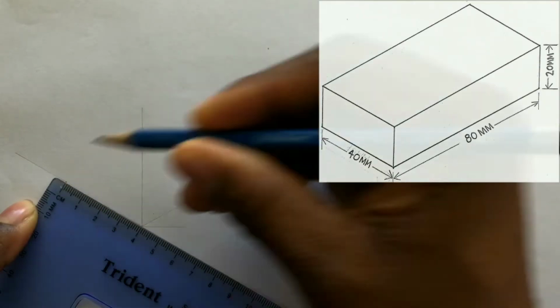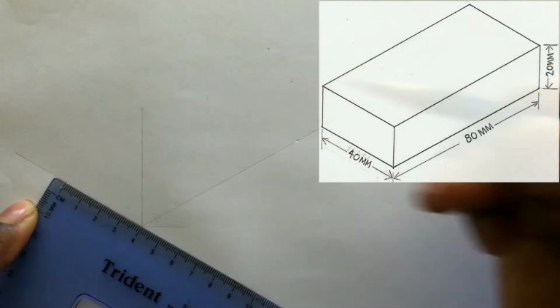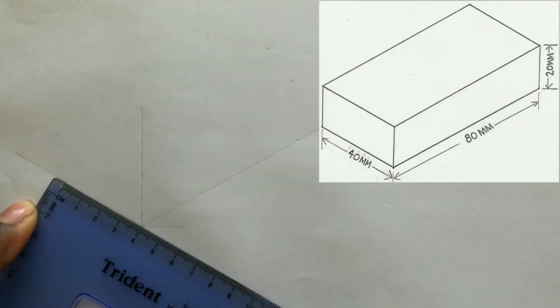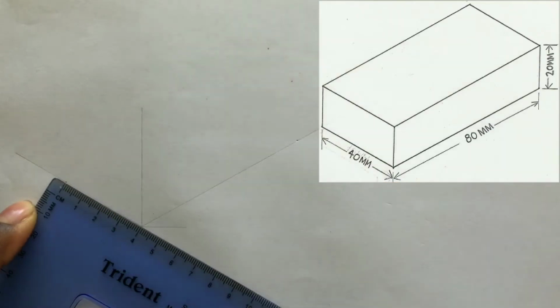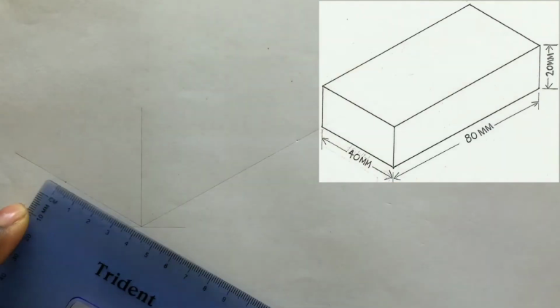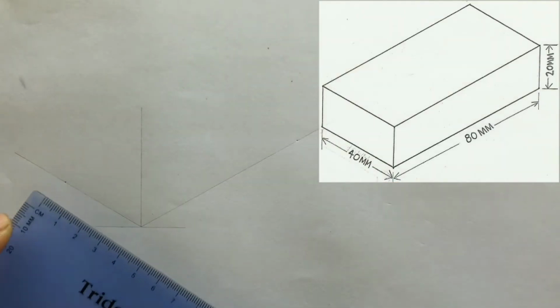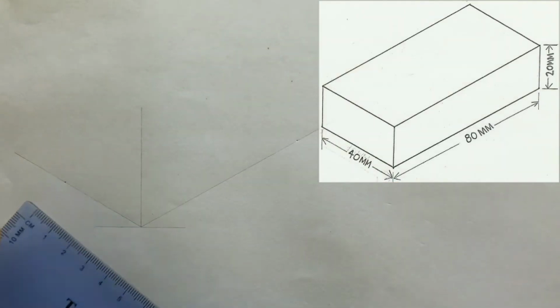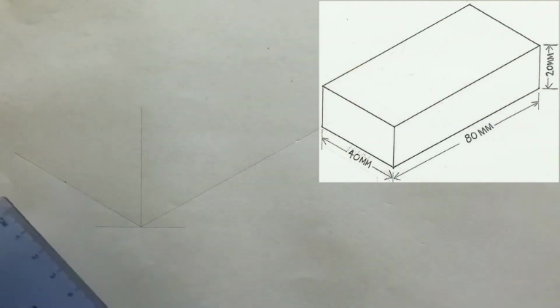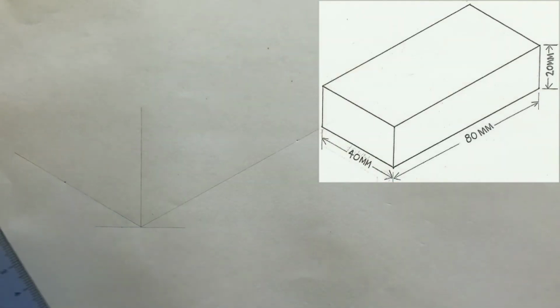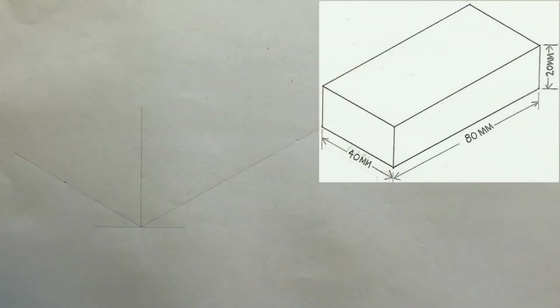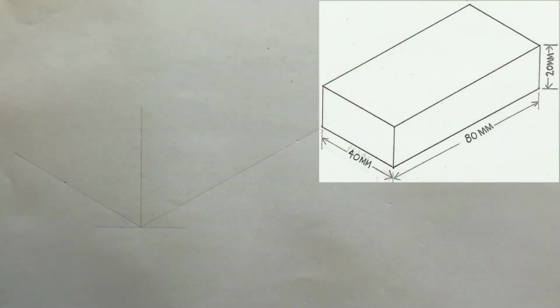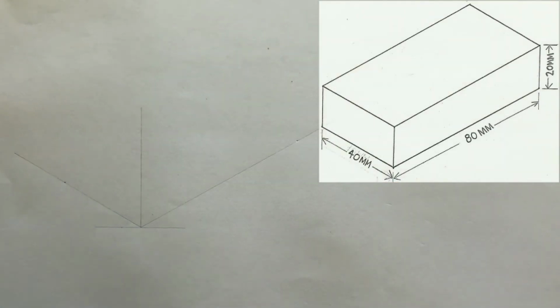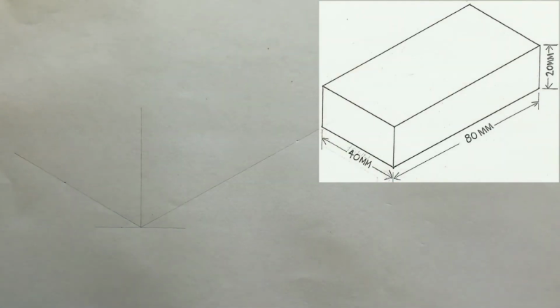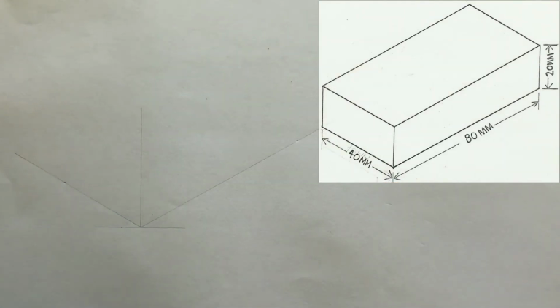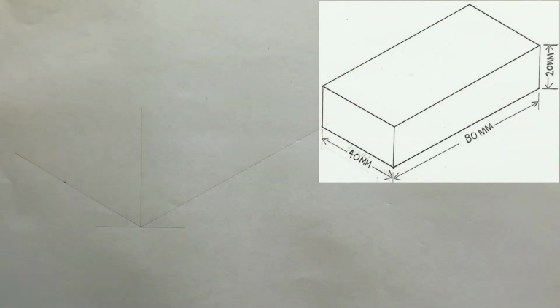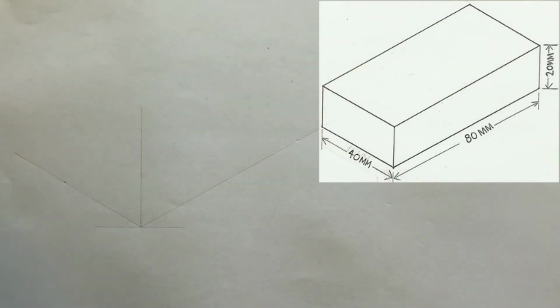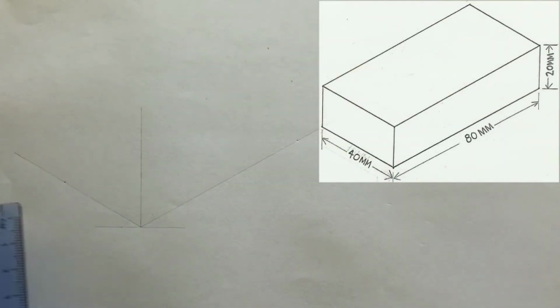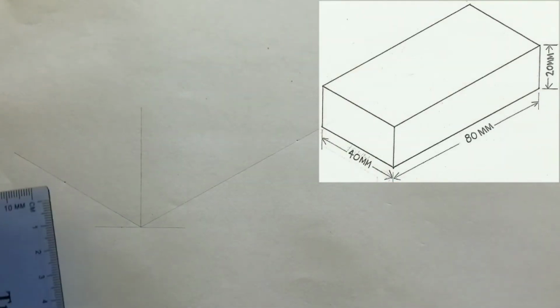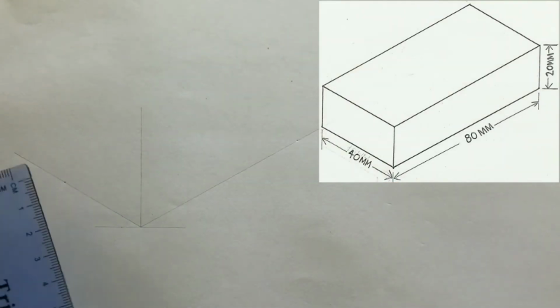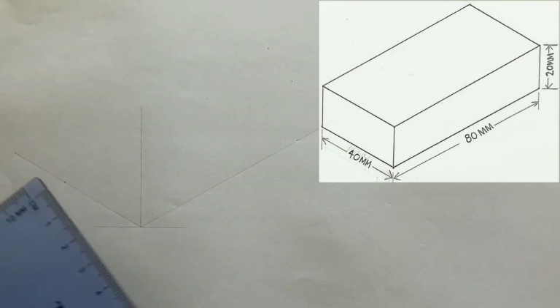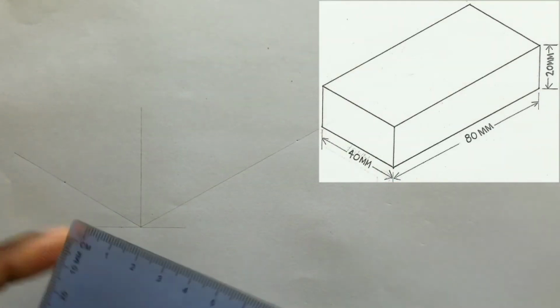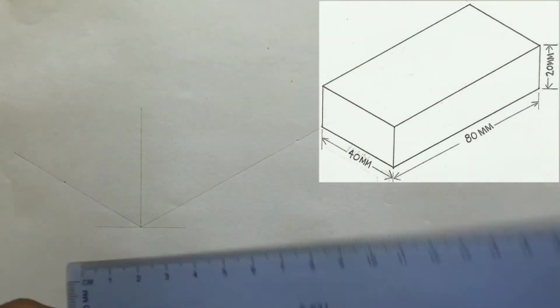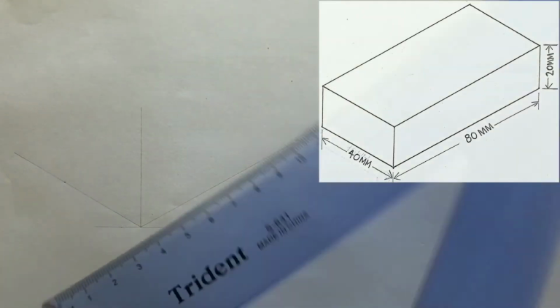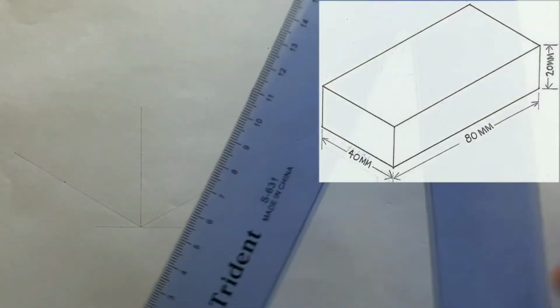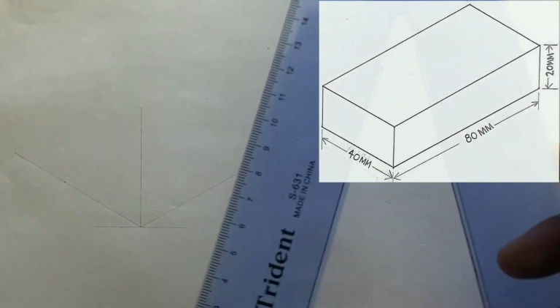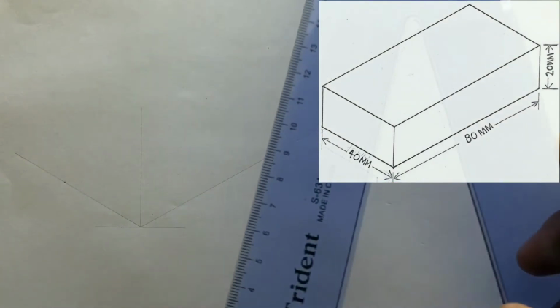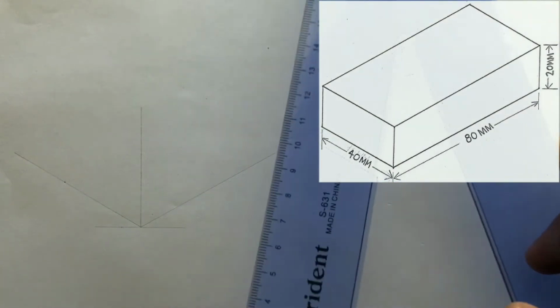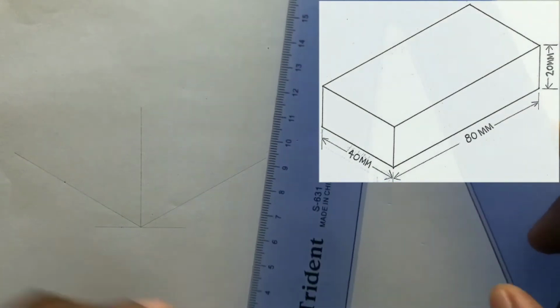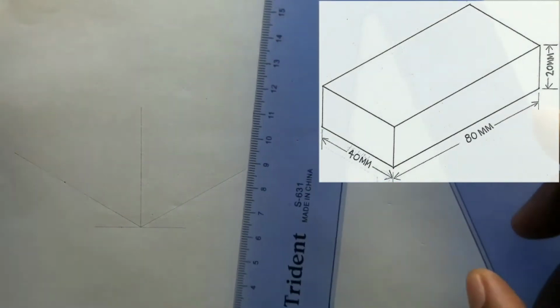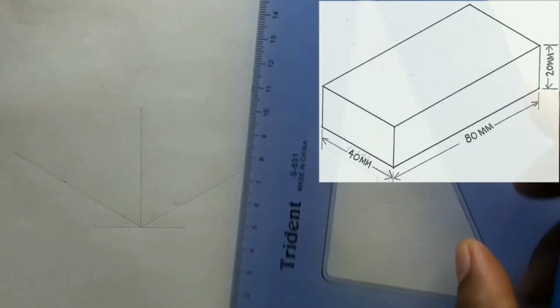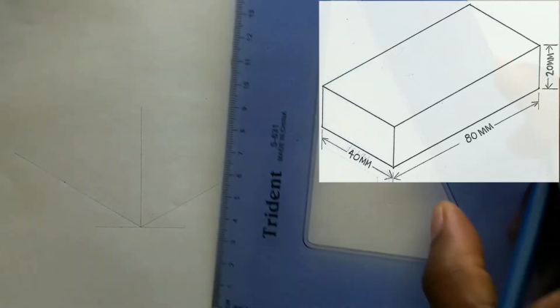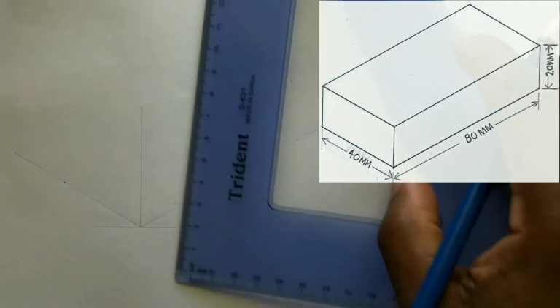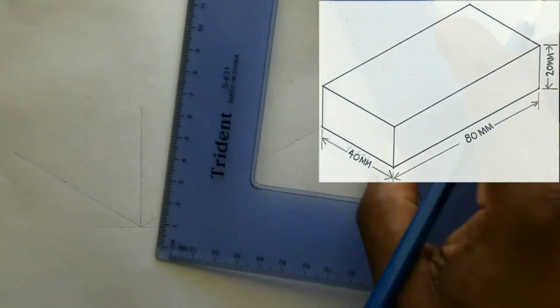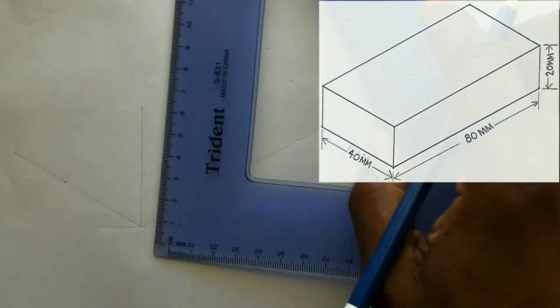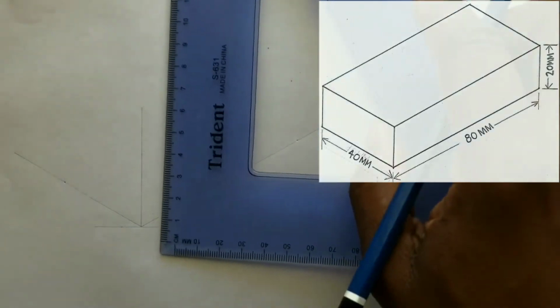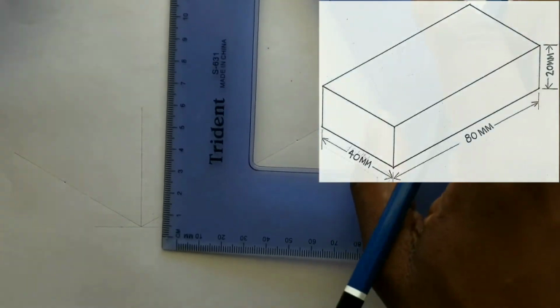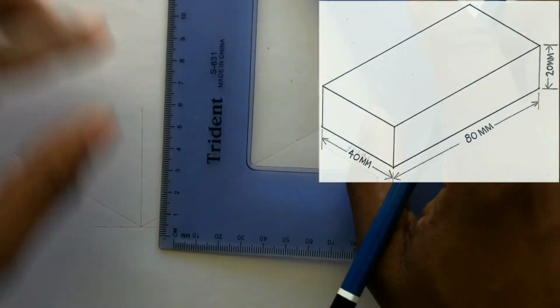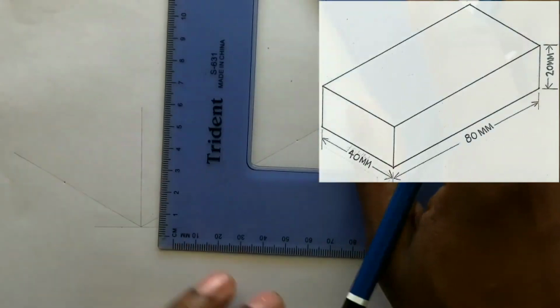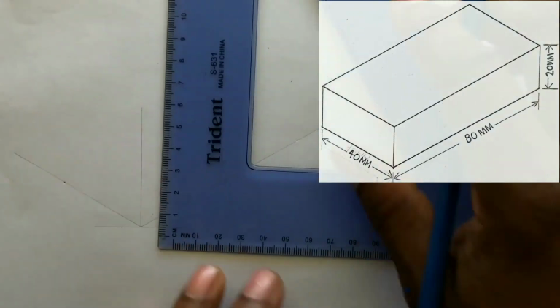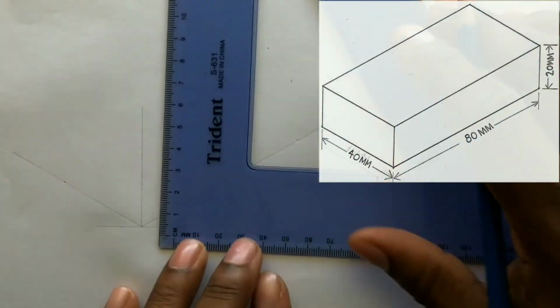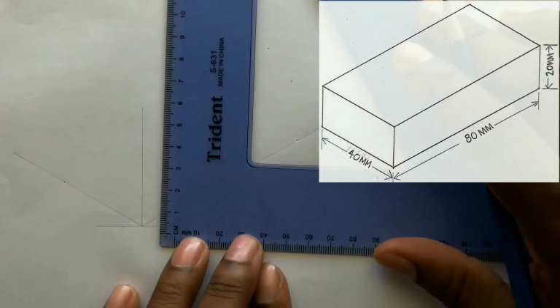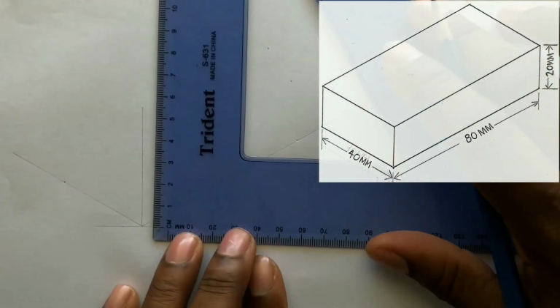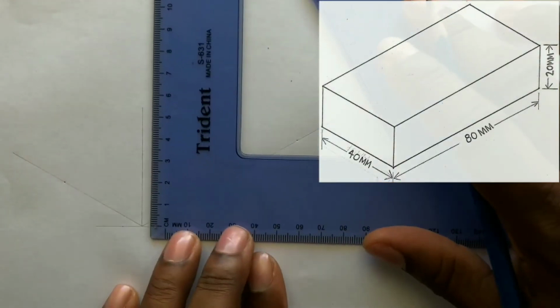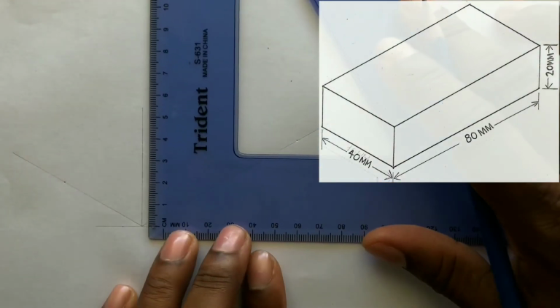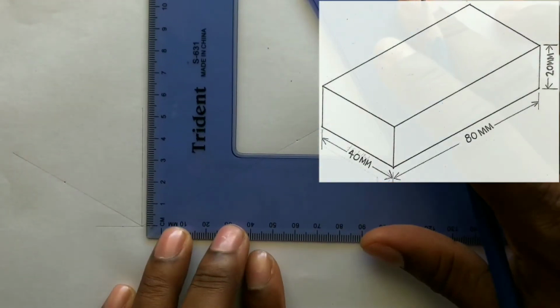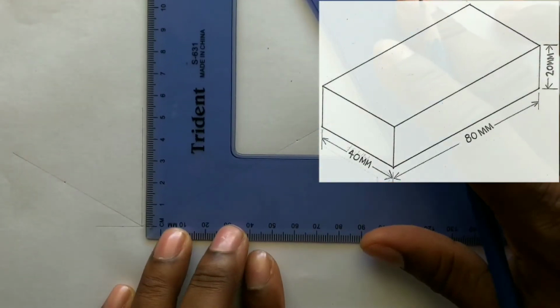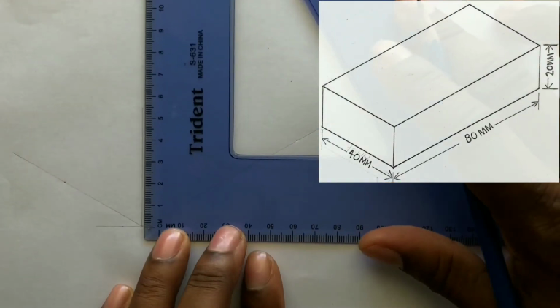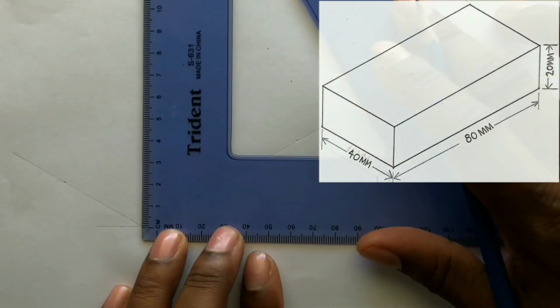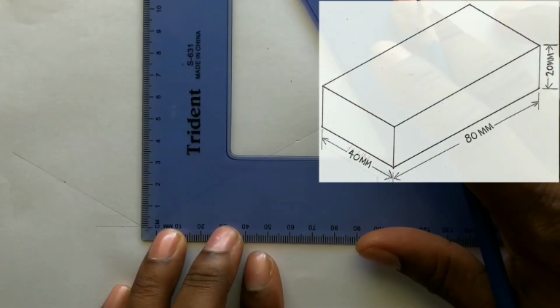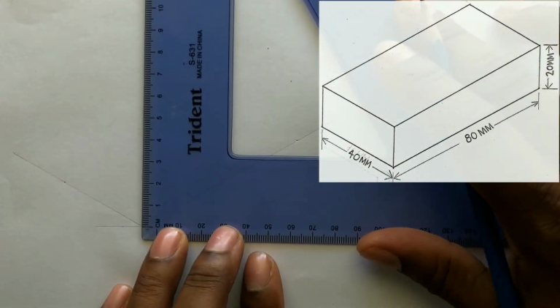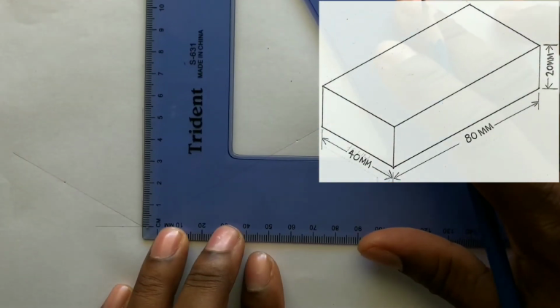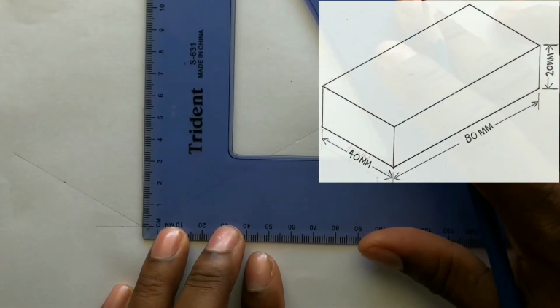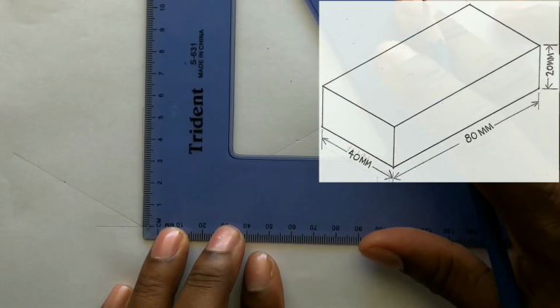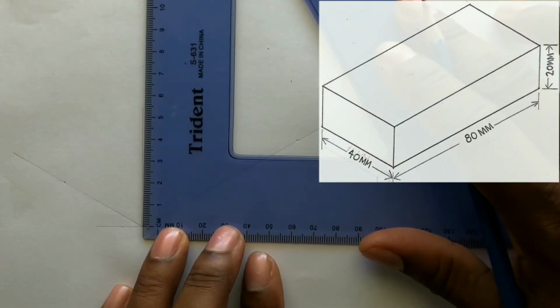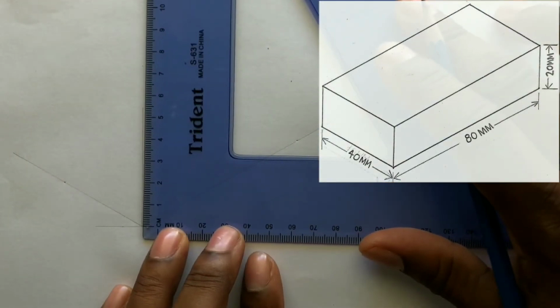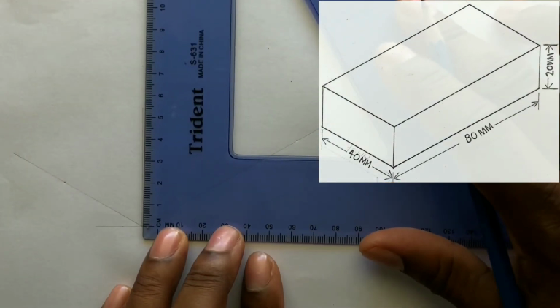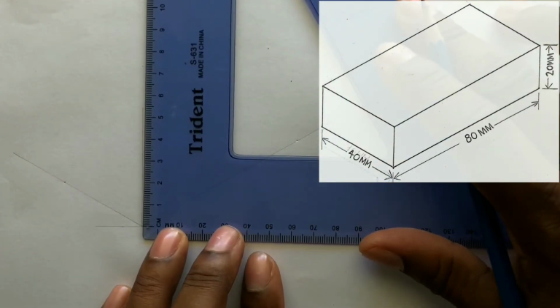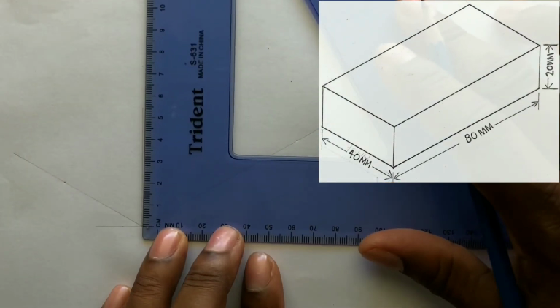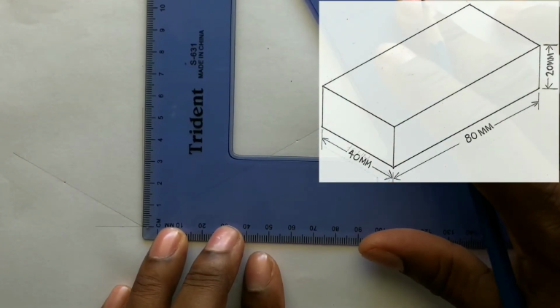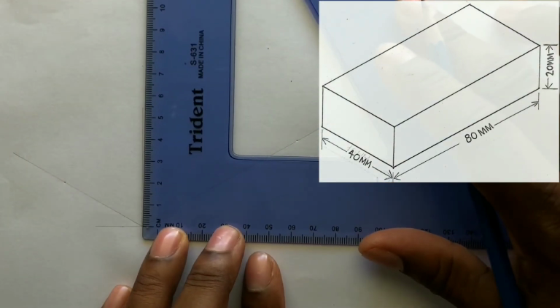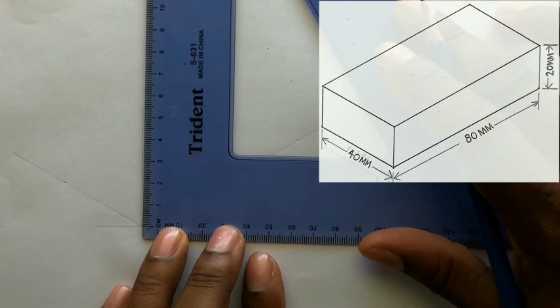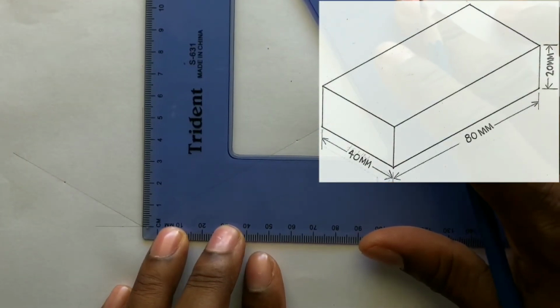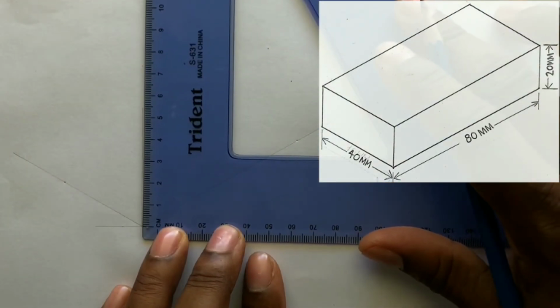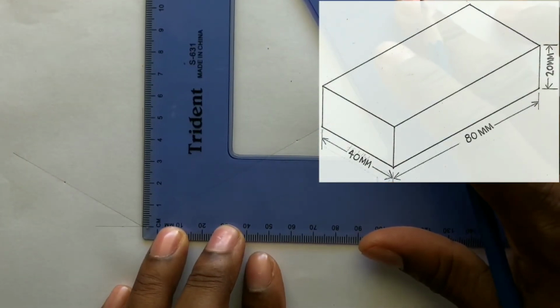Now on your vertical line from the intersection, measure and identify 20 millimeters.